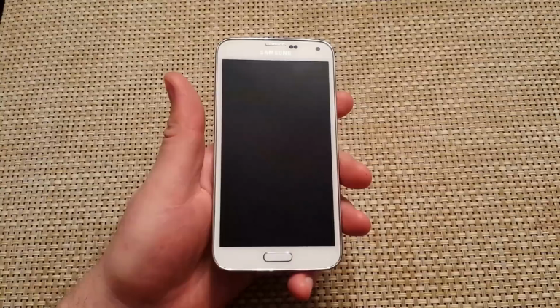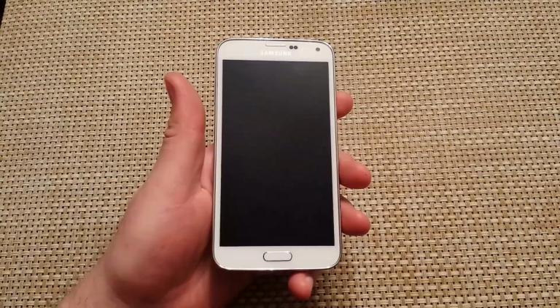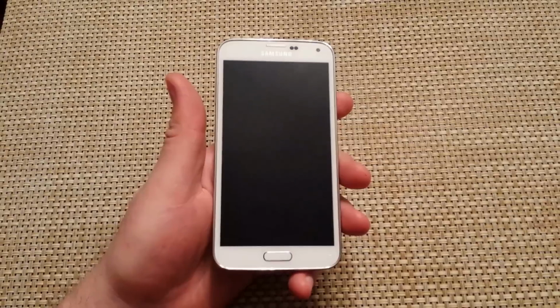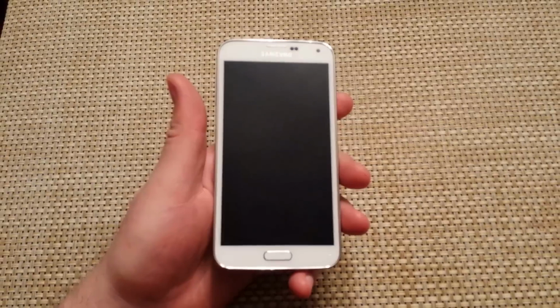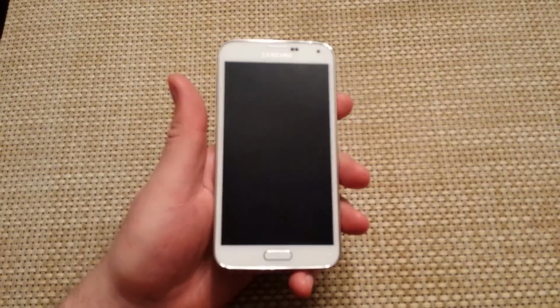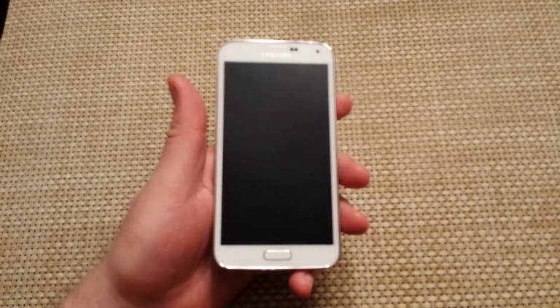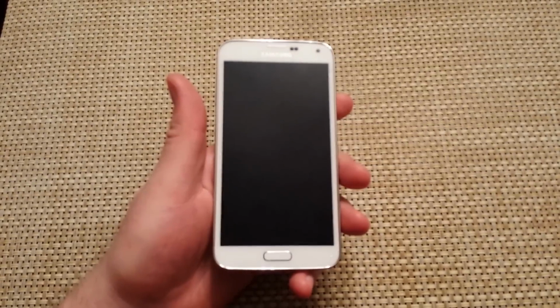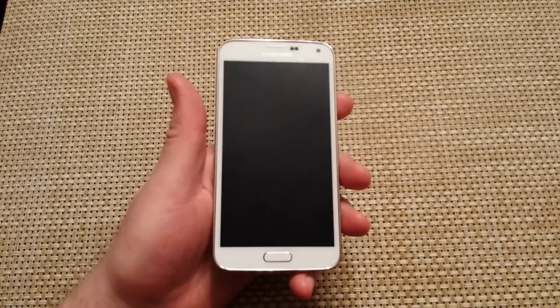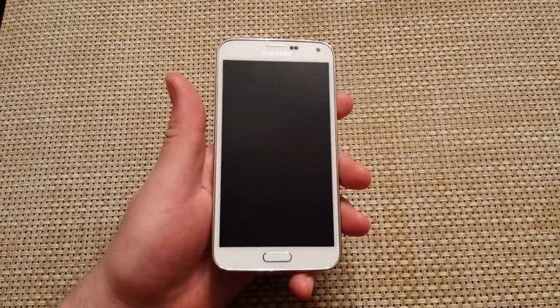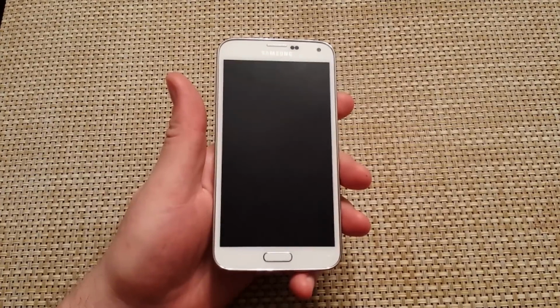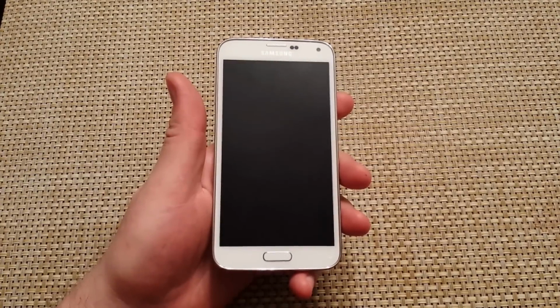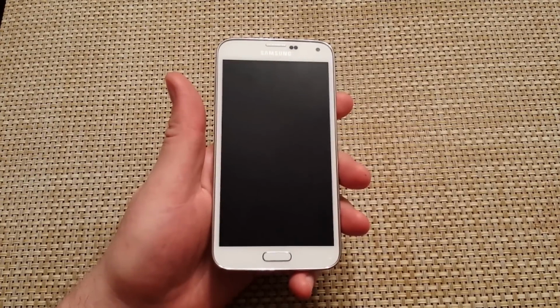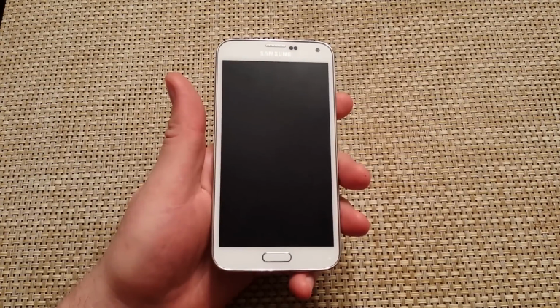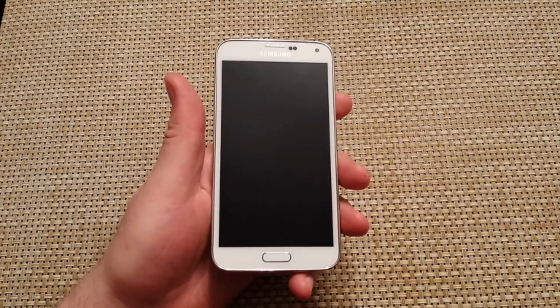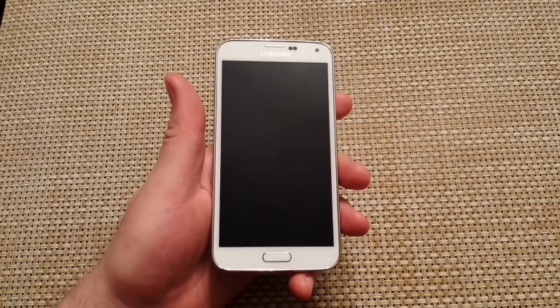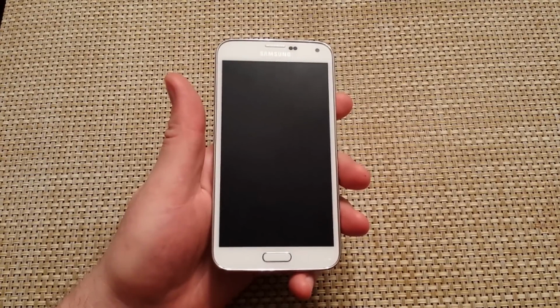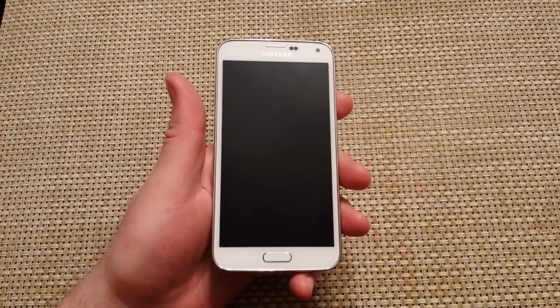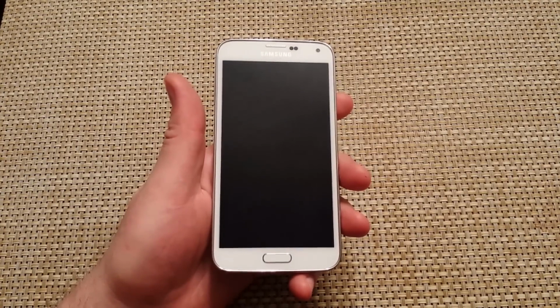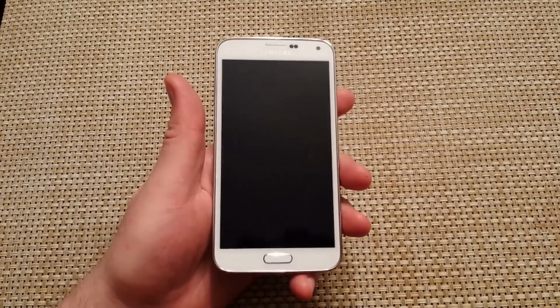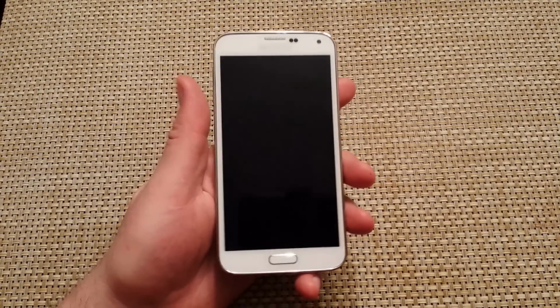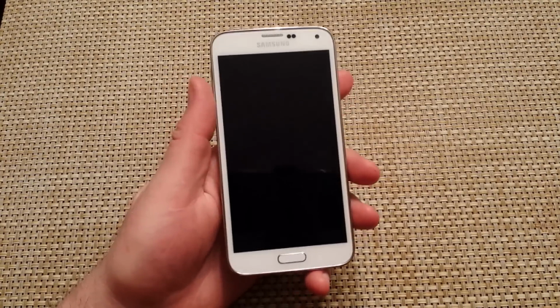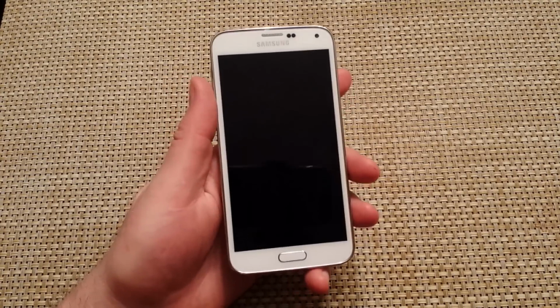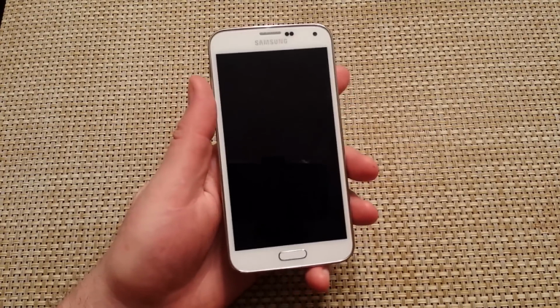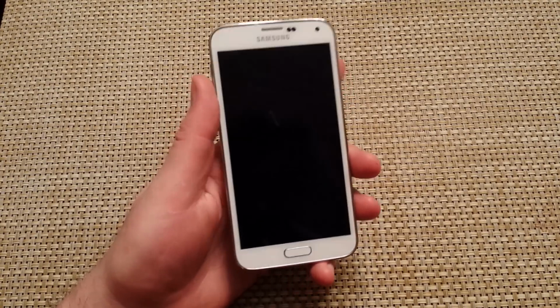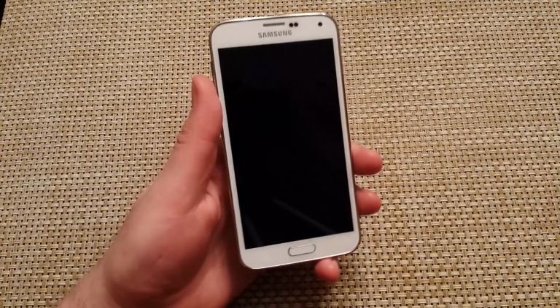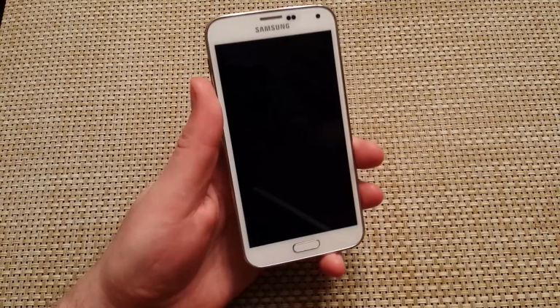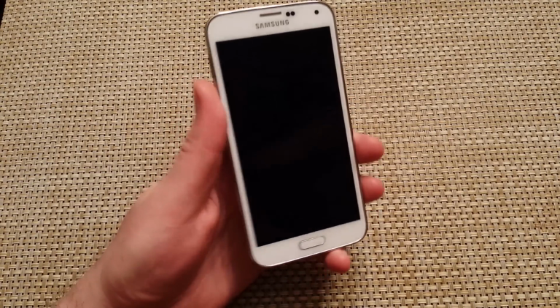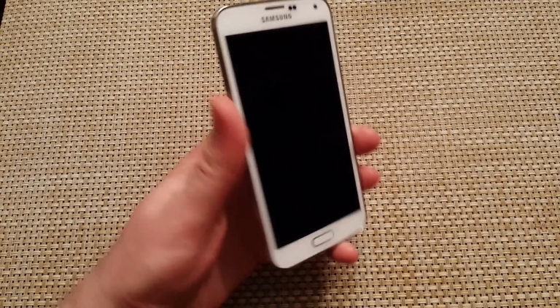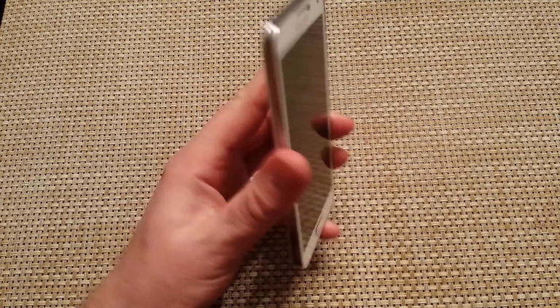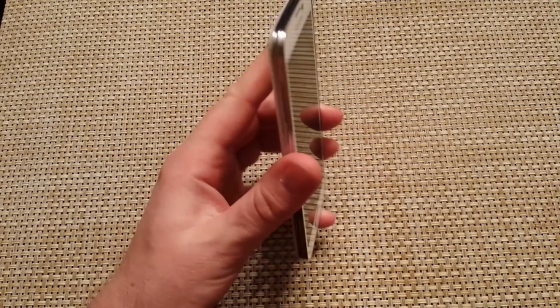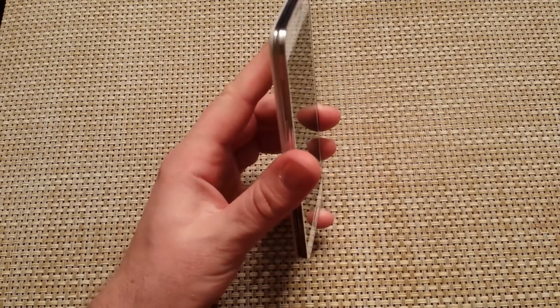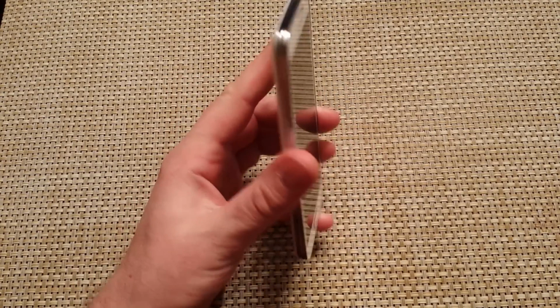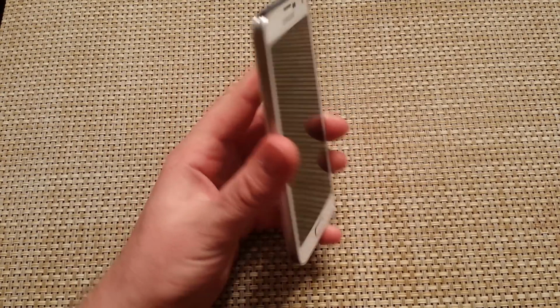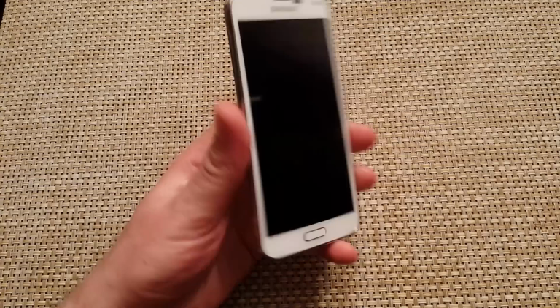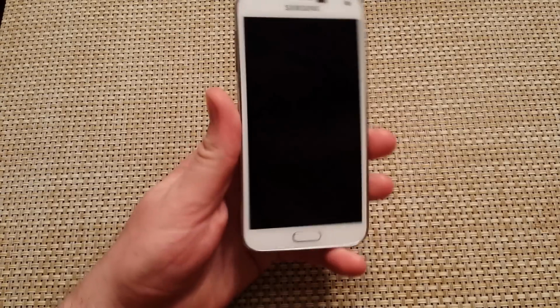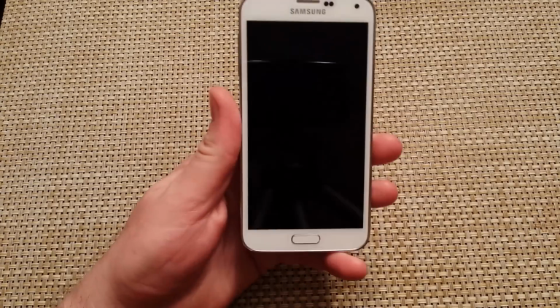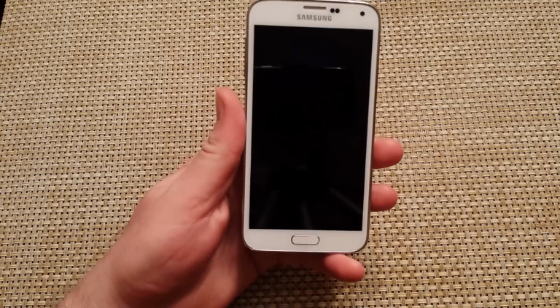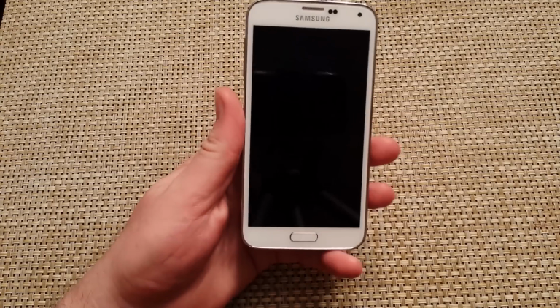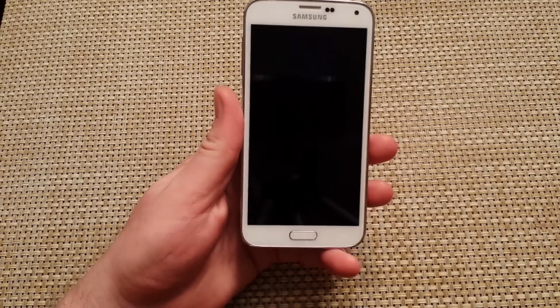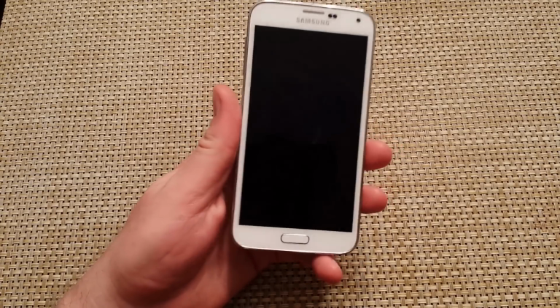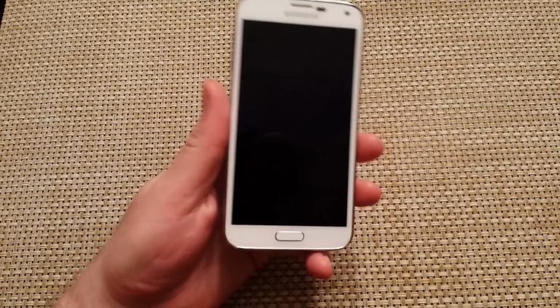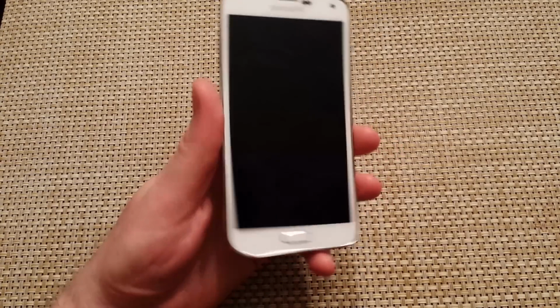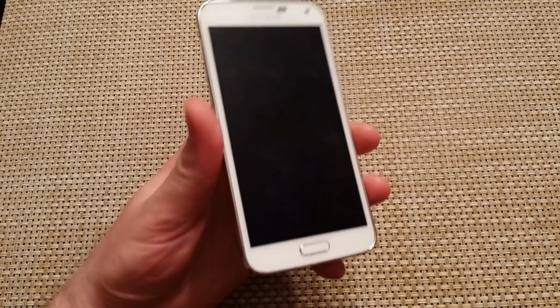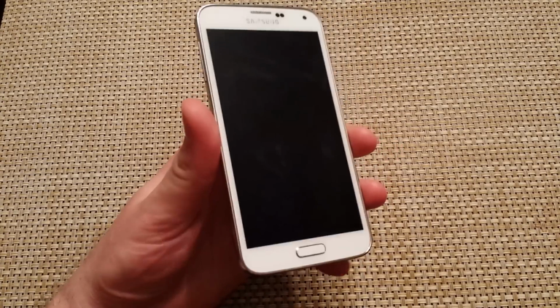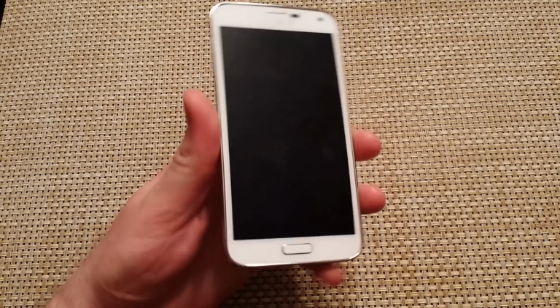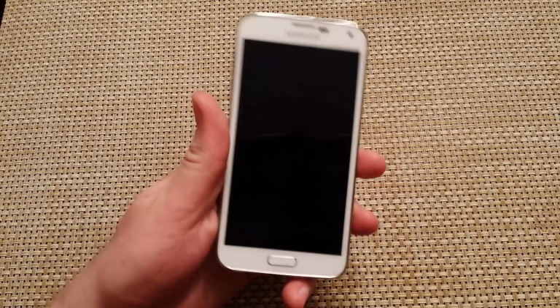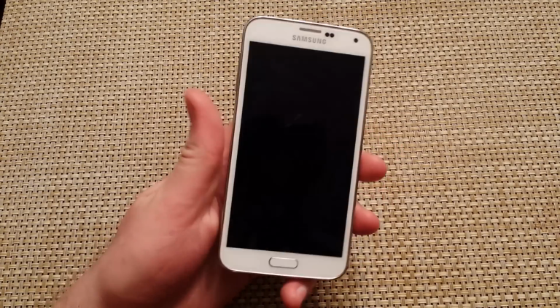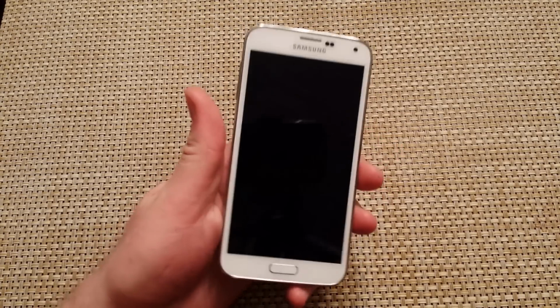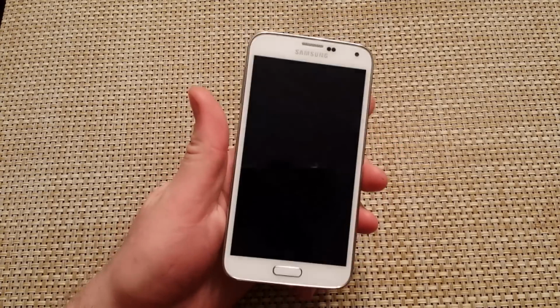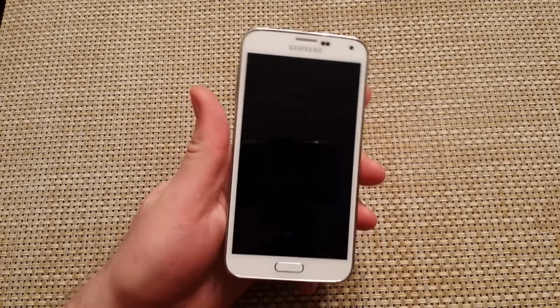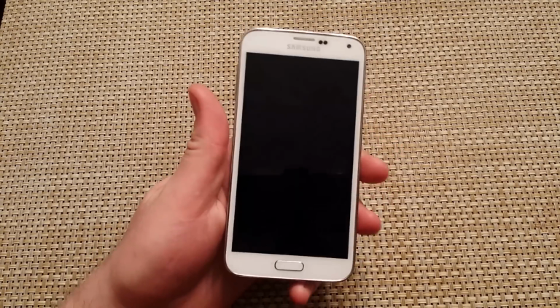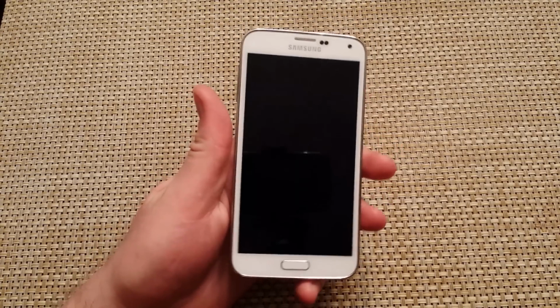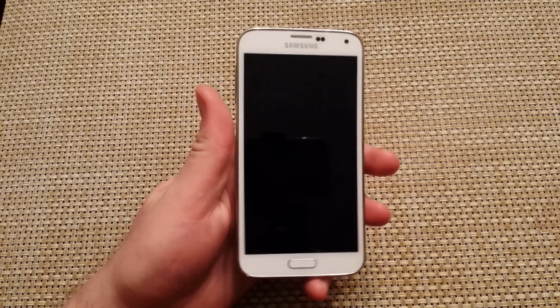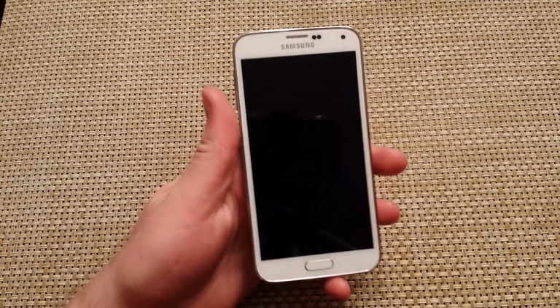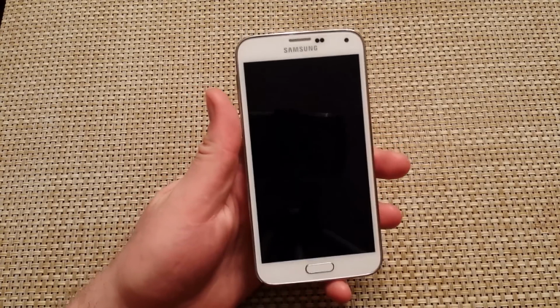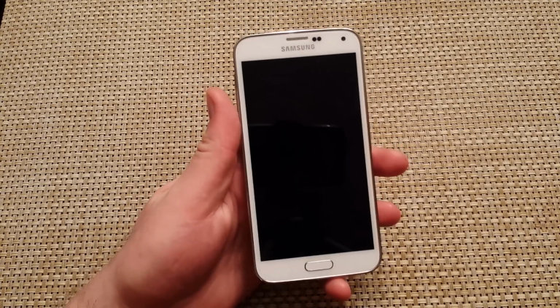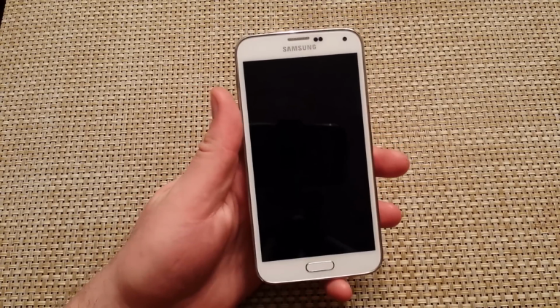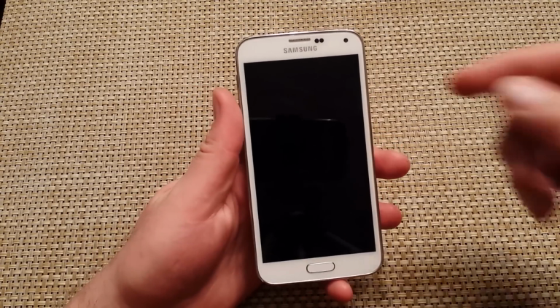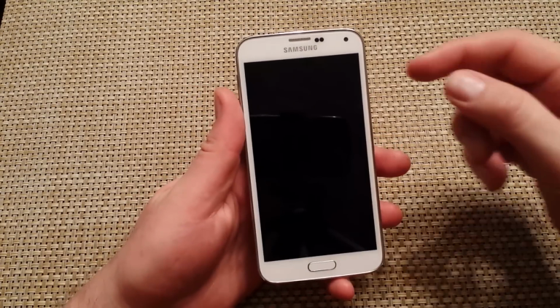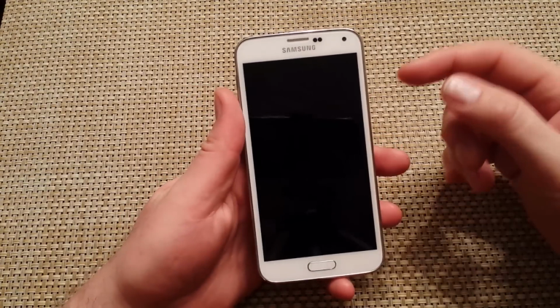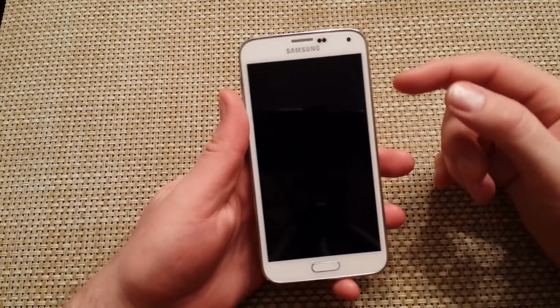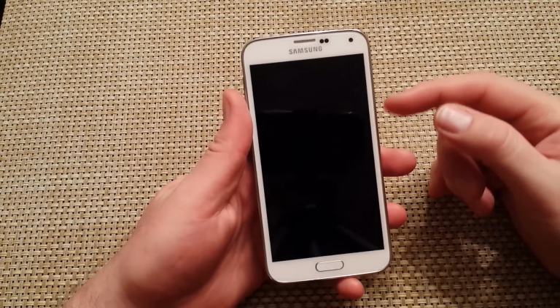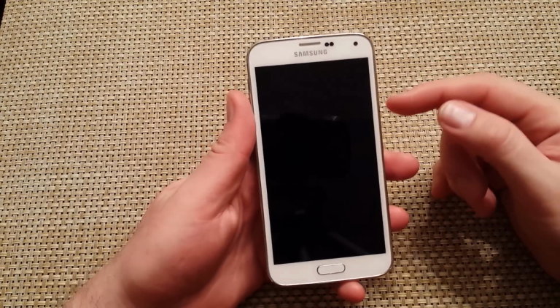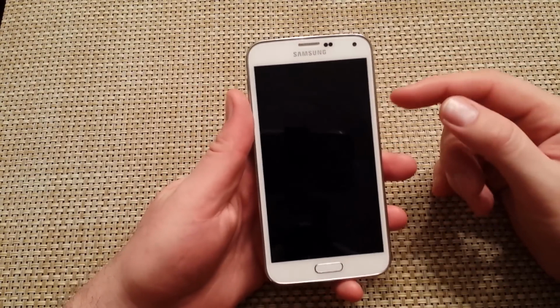Hey everybody, this is a quick informational video. I got a Samsung Galaxy S5 and I'm going to show you the two ways how to enable safe mode.